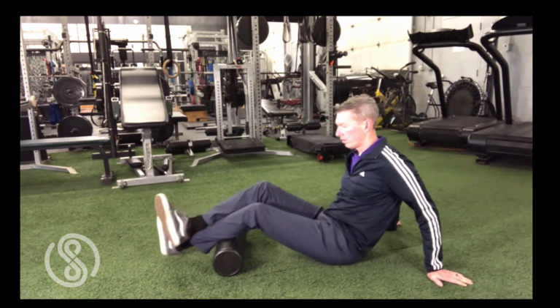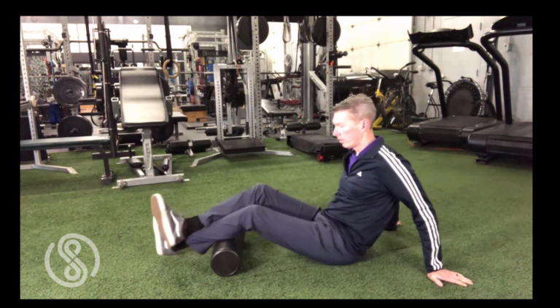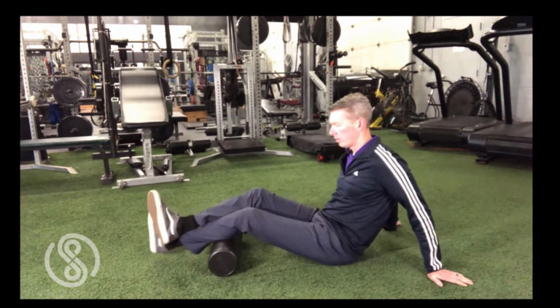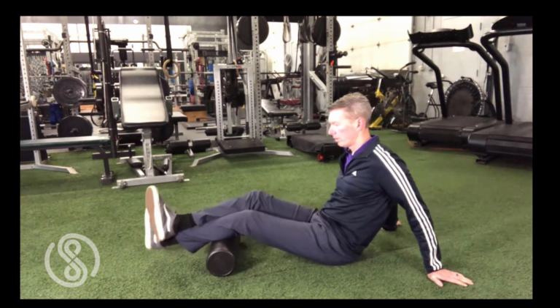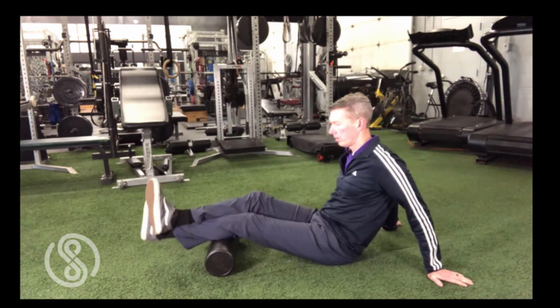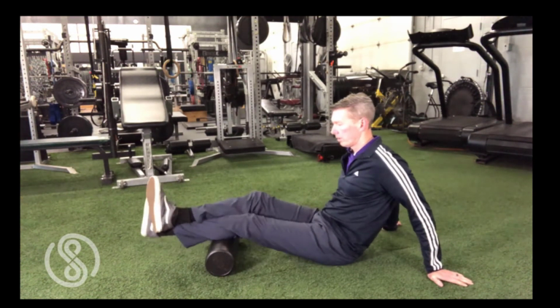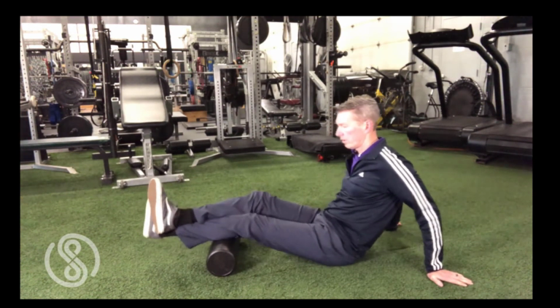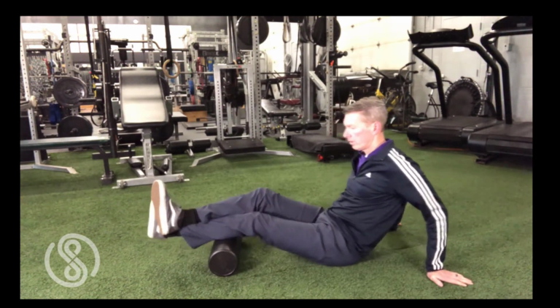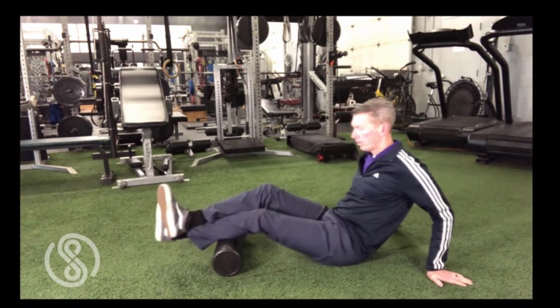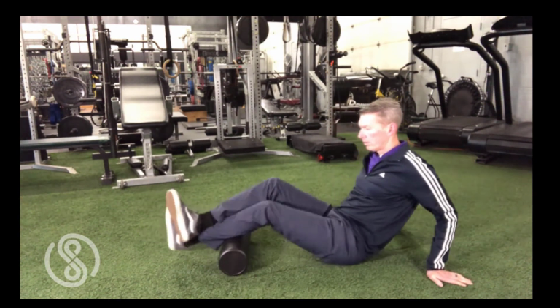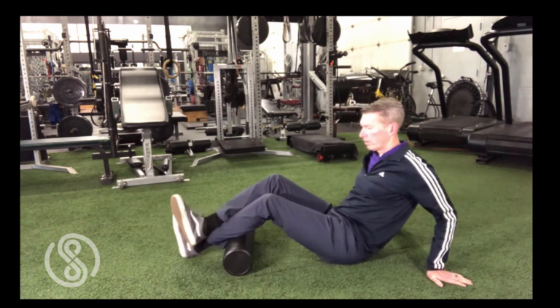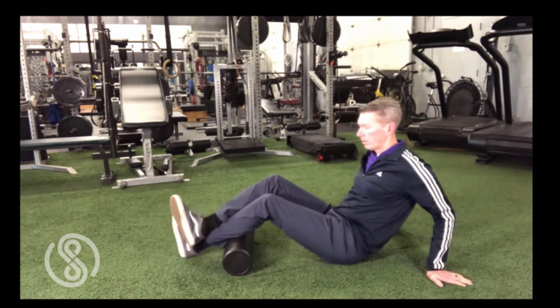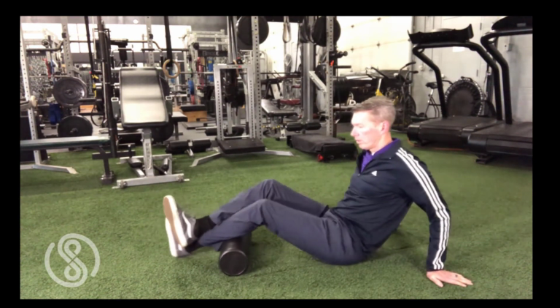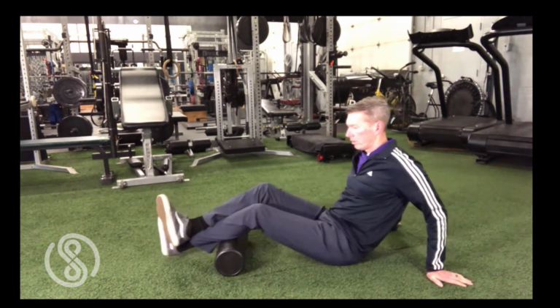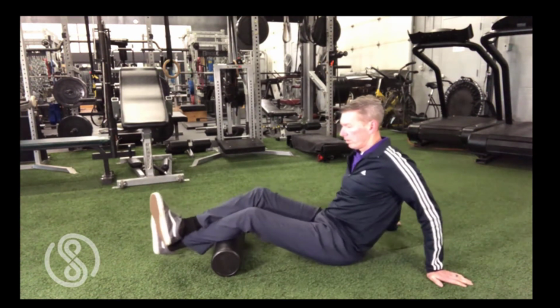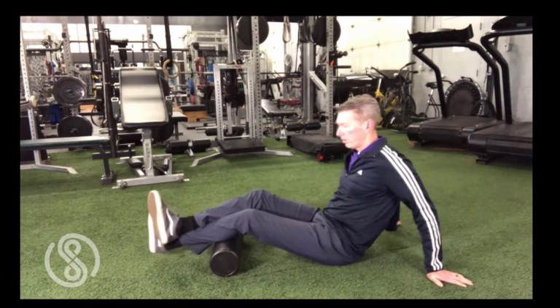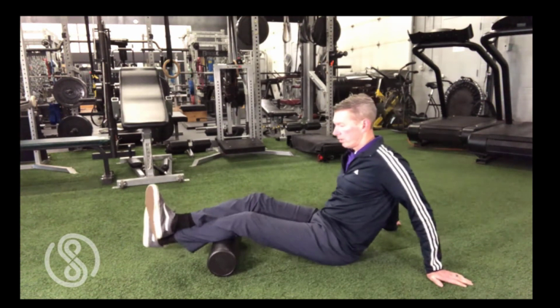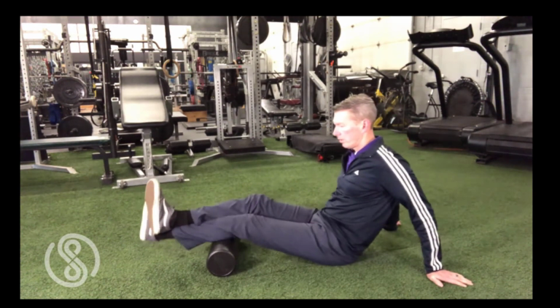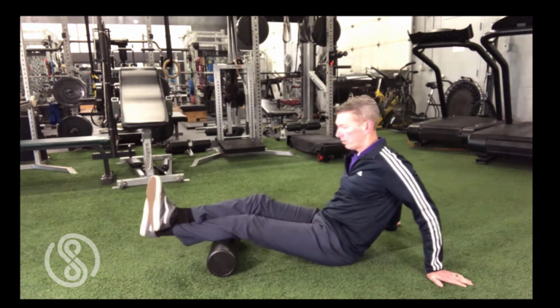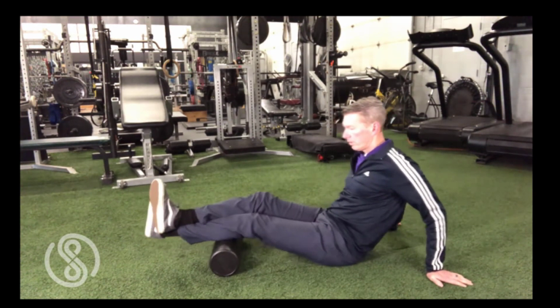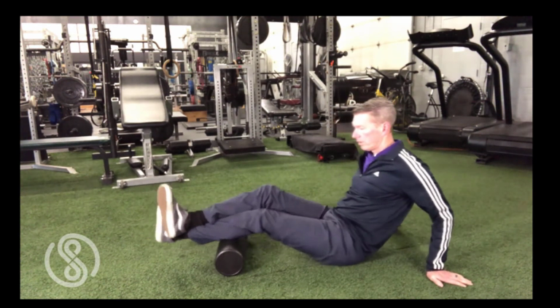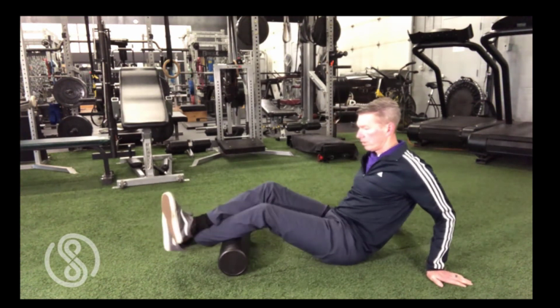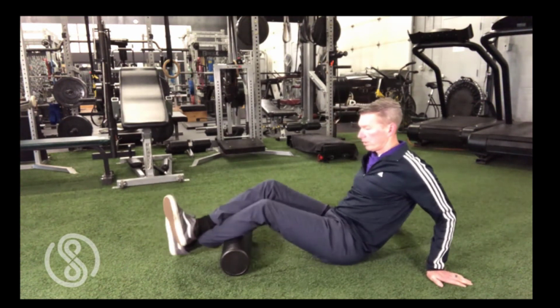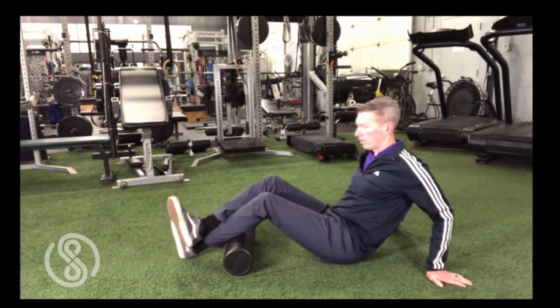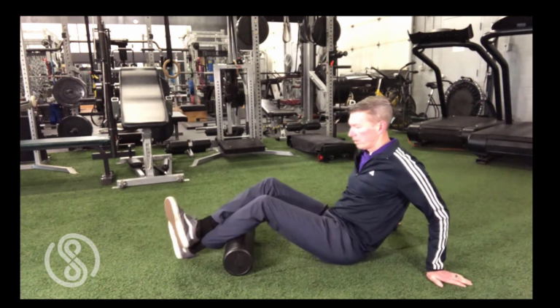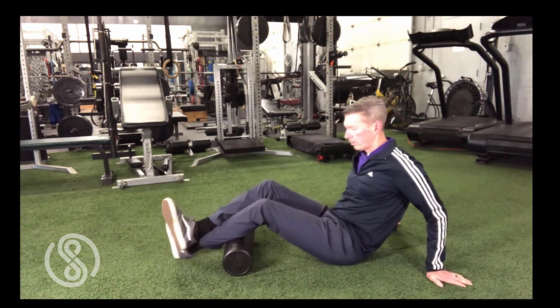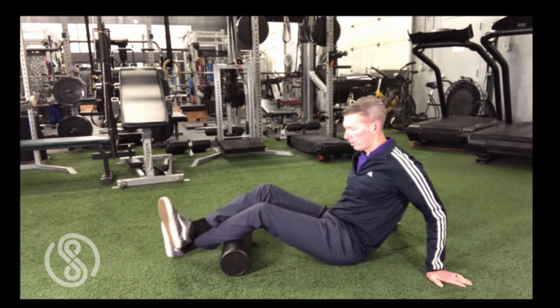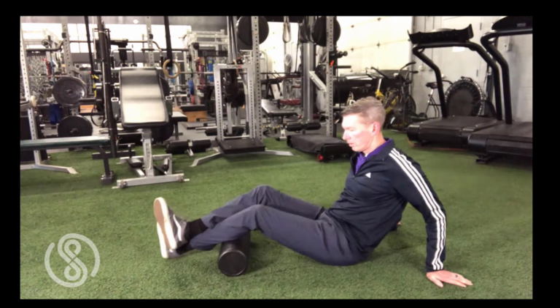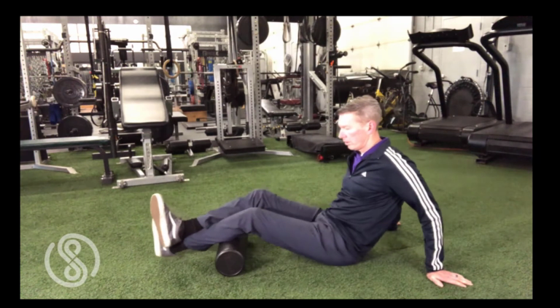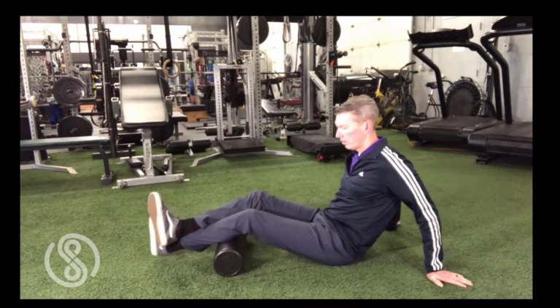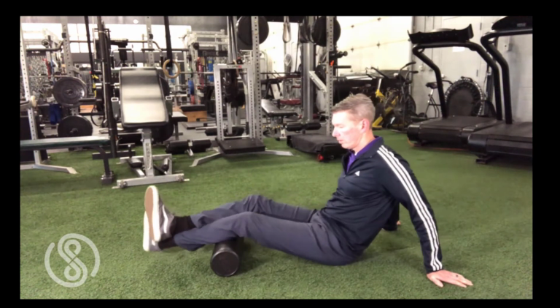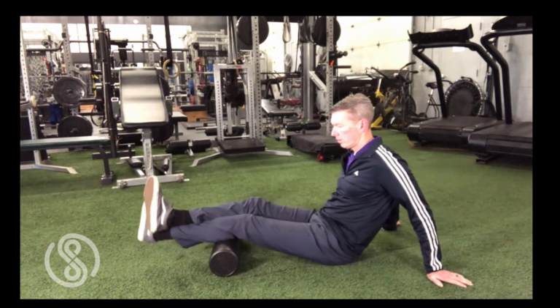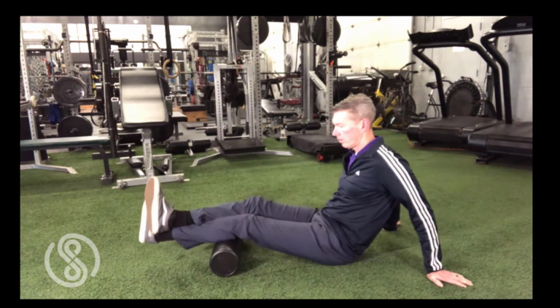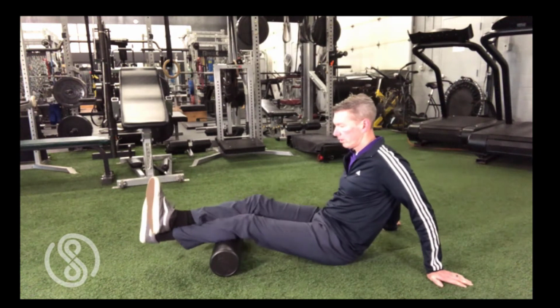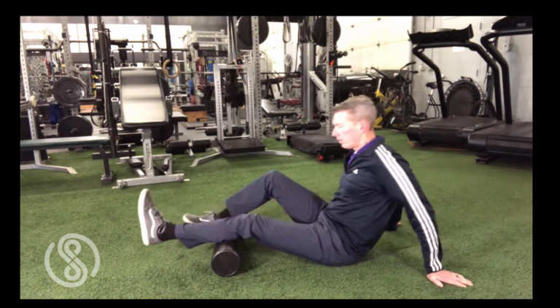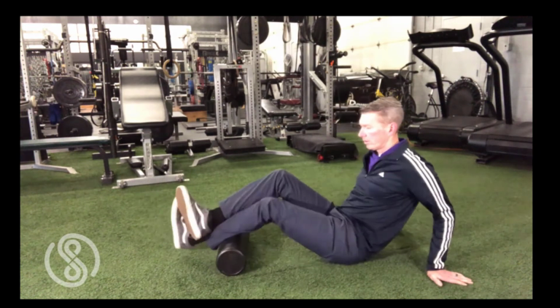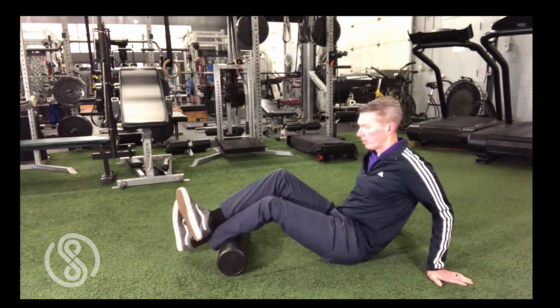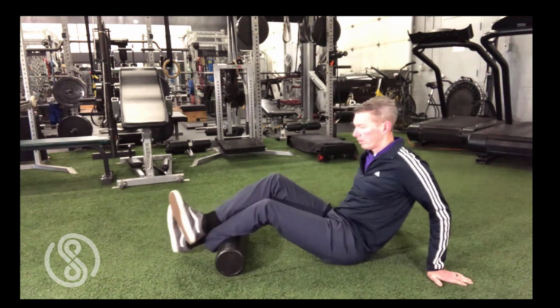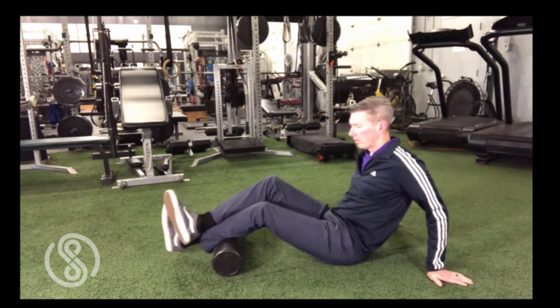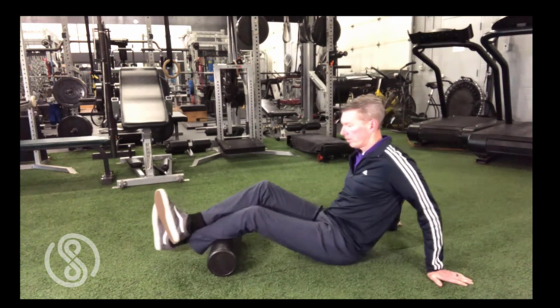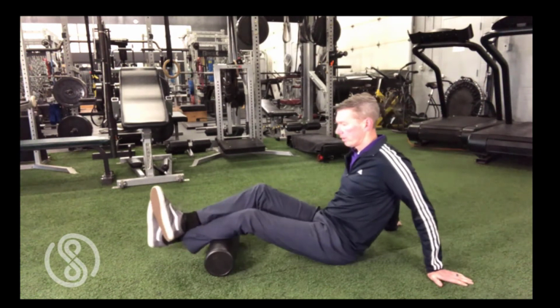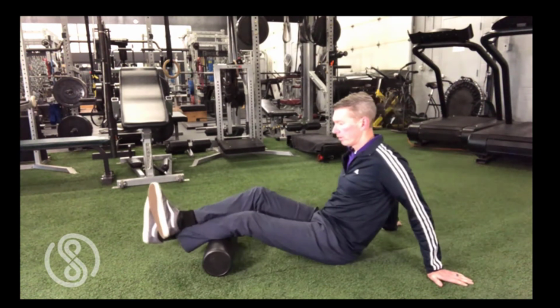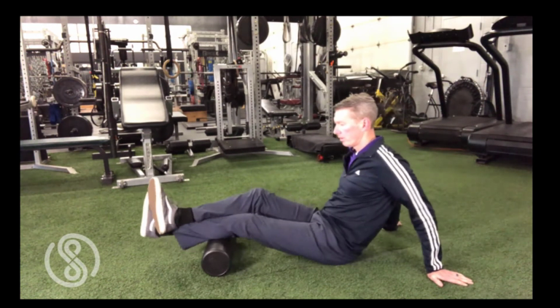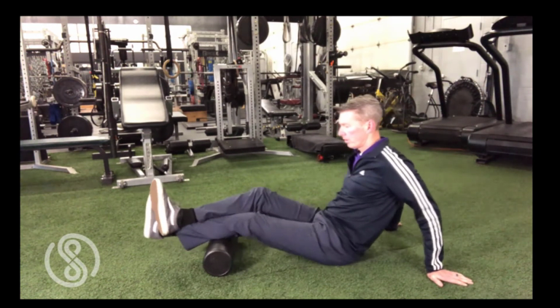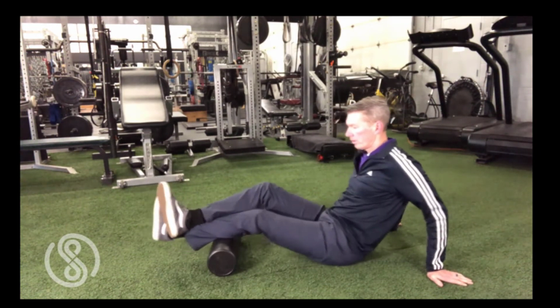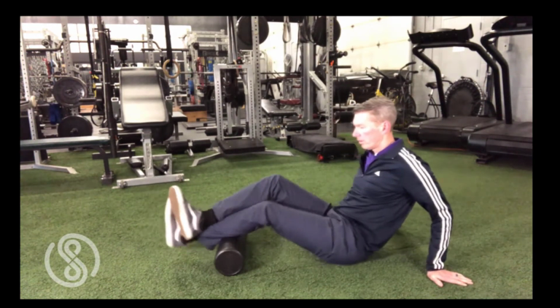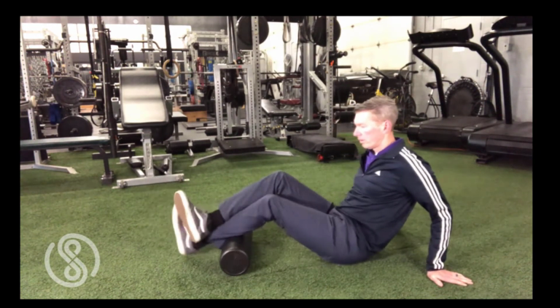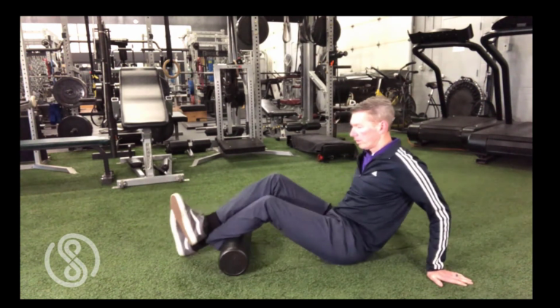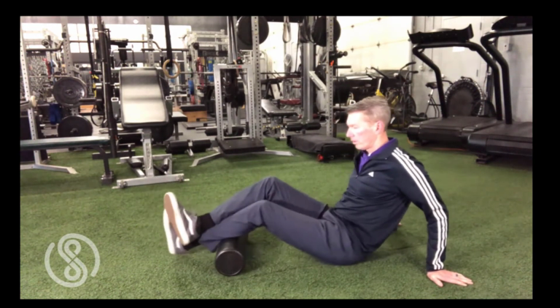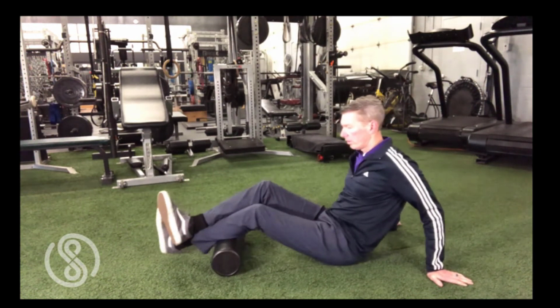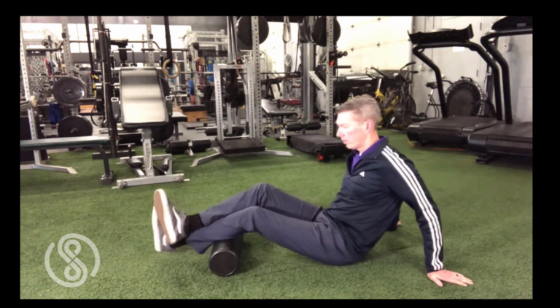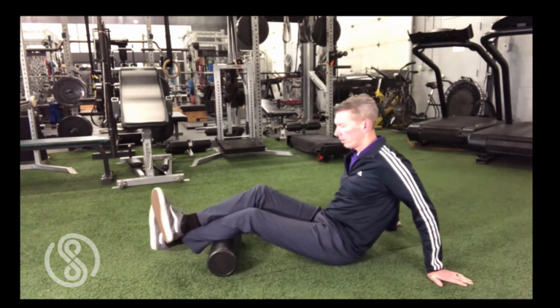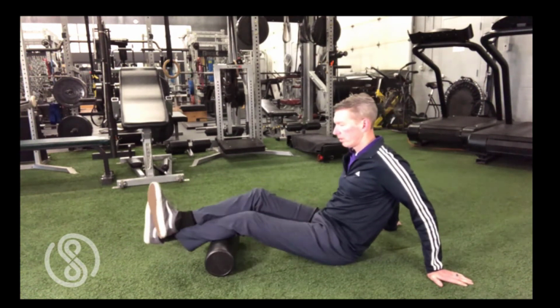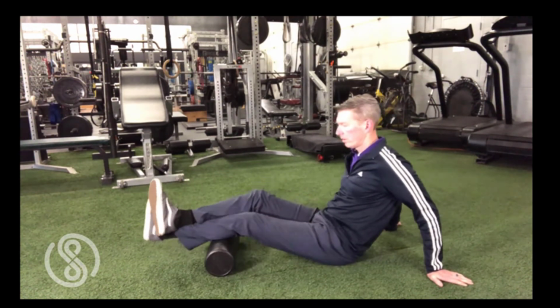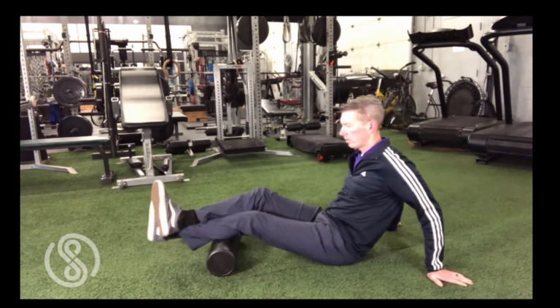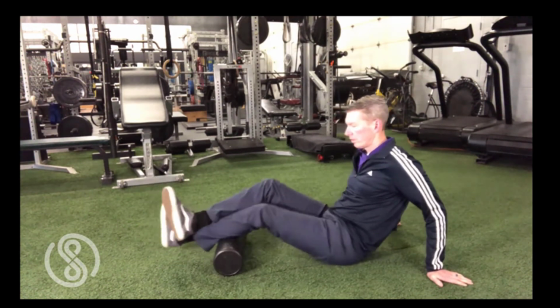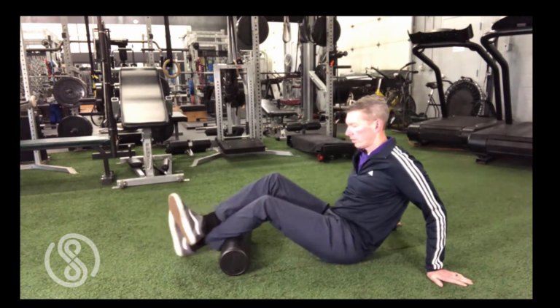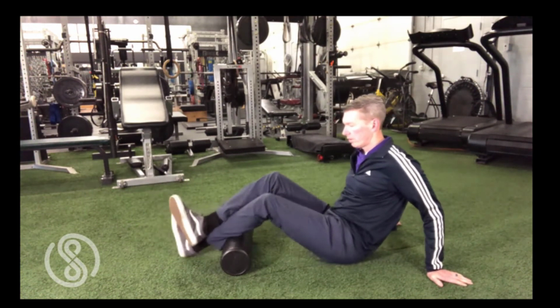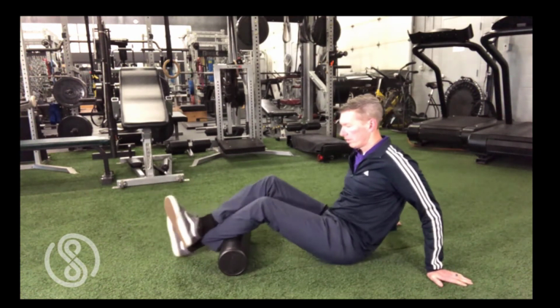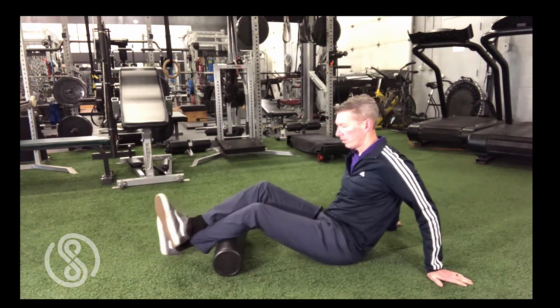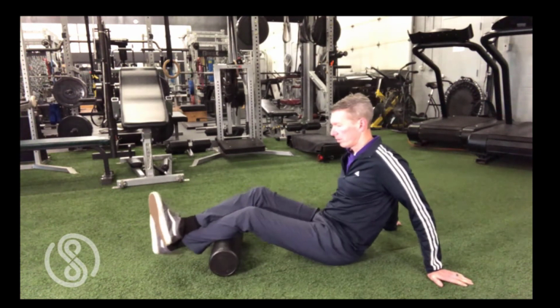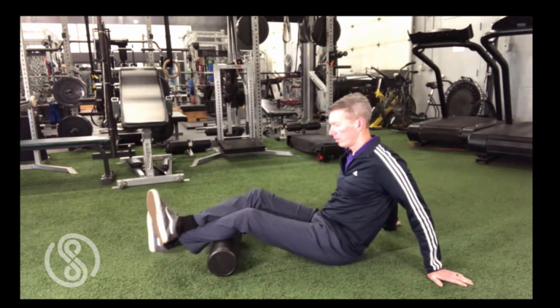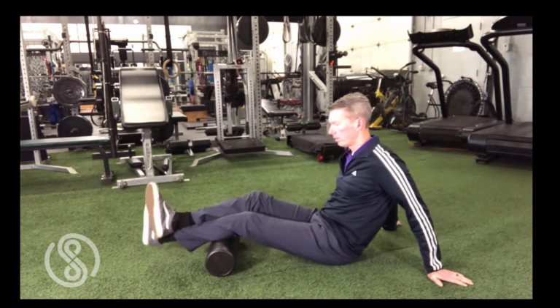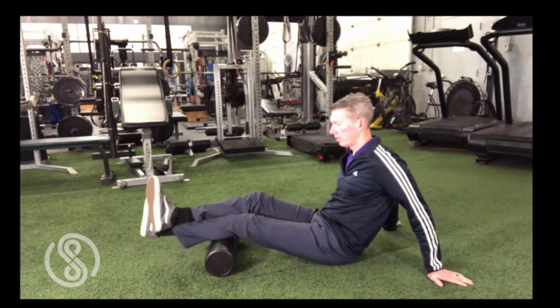If you're just getting started with a foam roll, it may be quite uncomfortable at the beginning. Start slow. A deep, intense ache is fine, but sharp pain is not the goal and should be avoided.